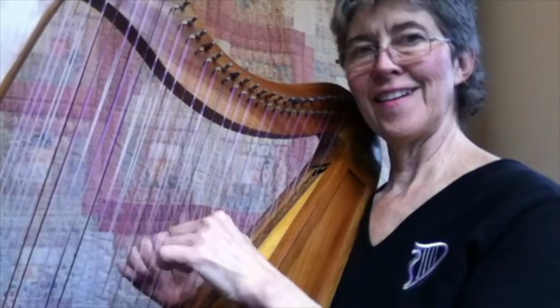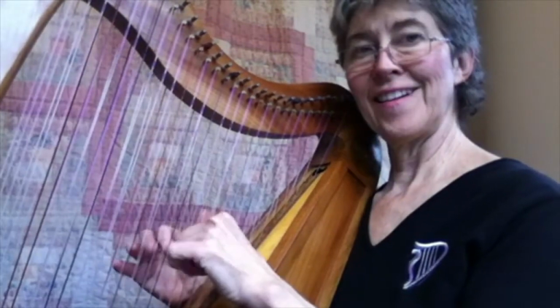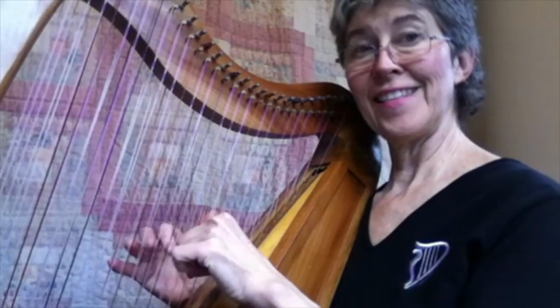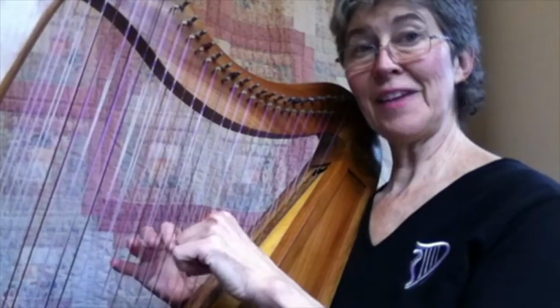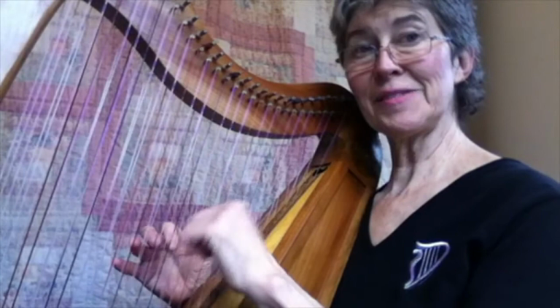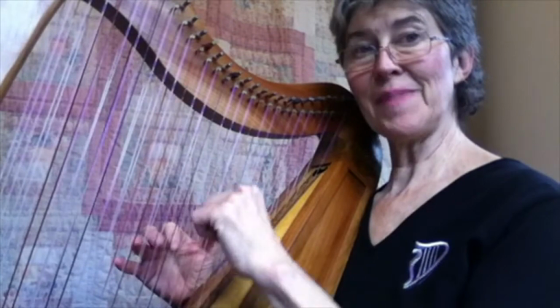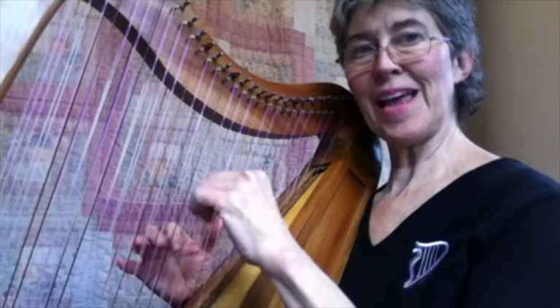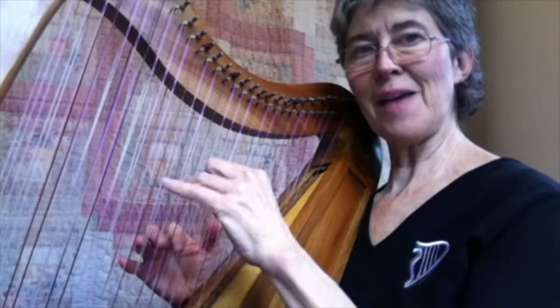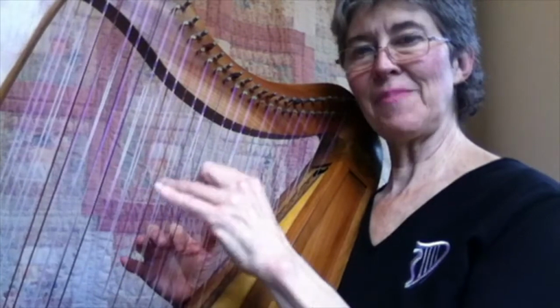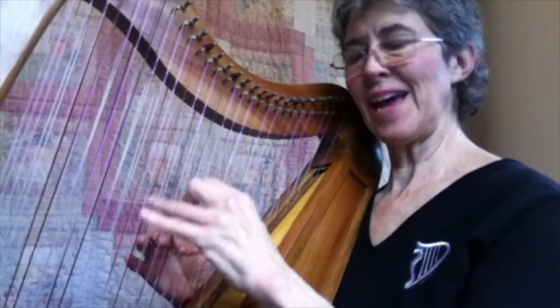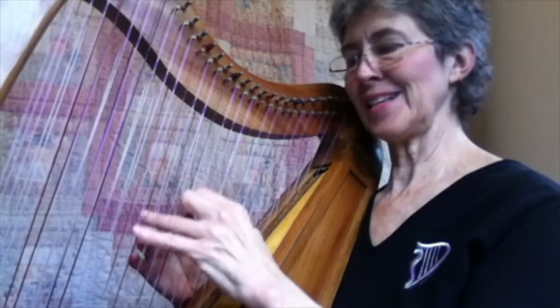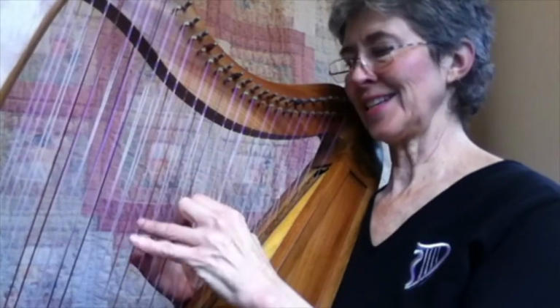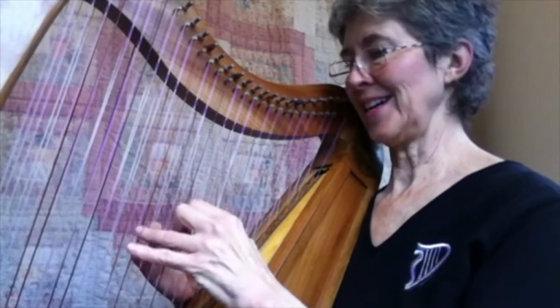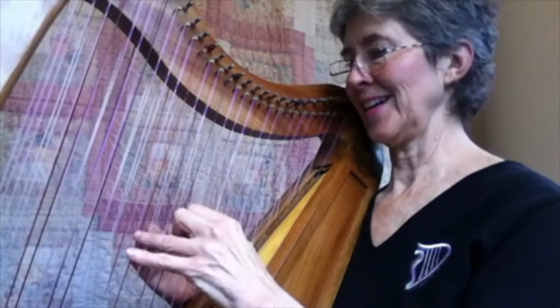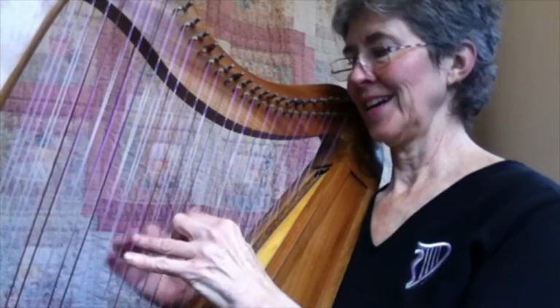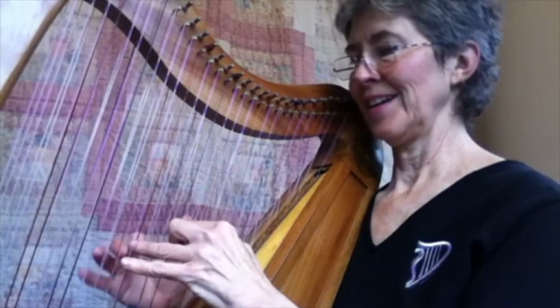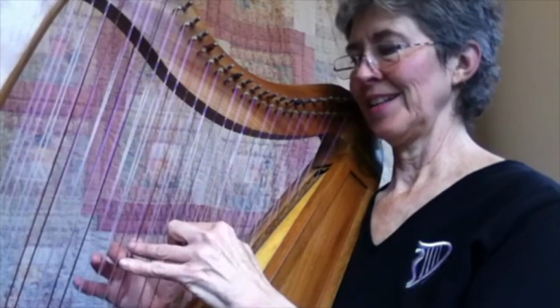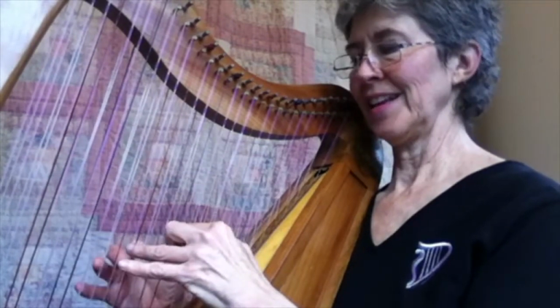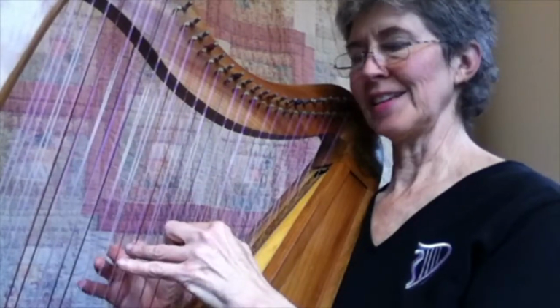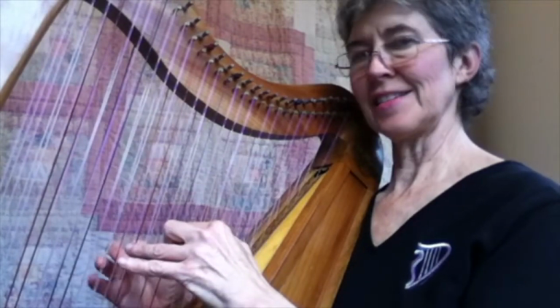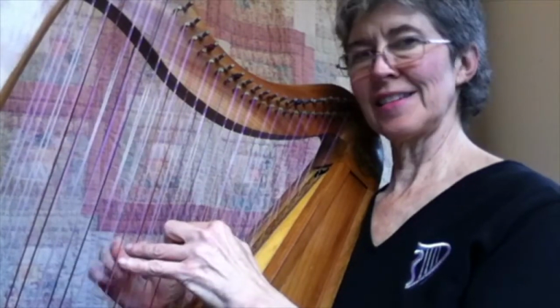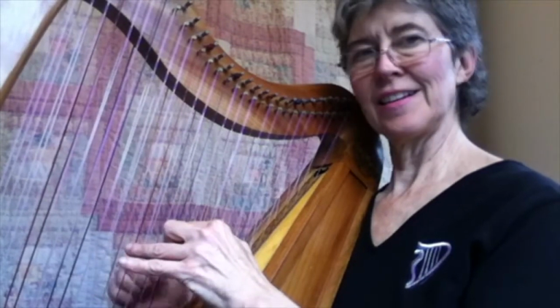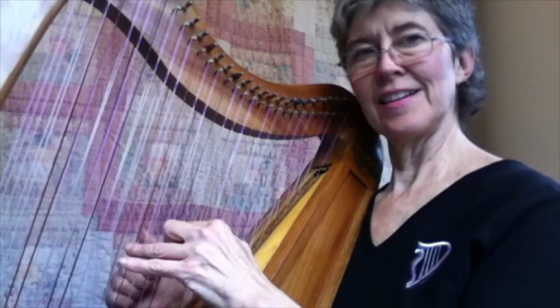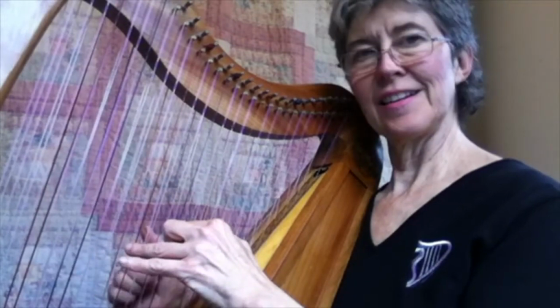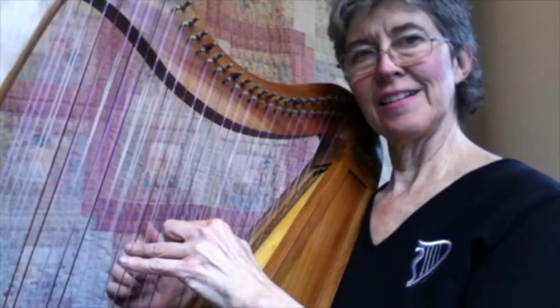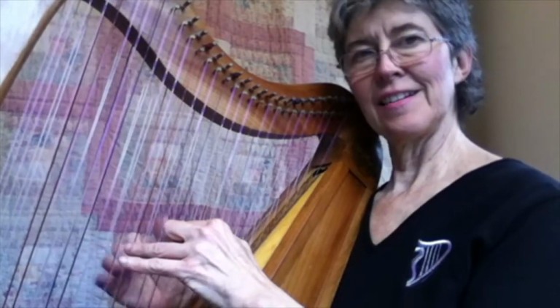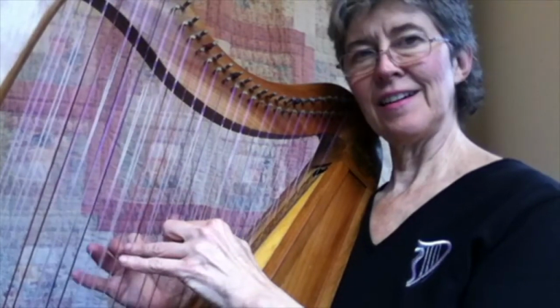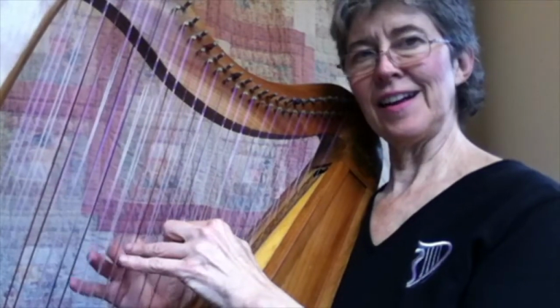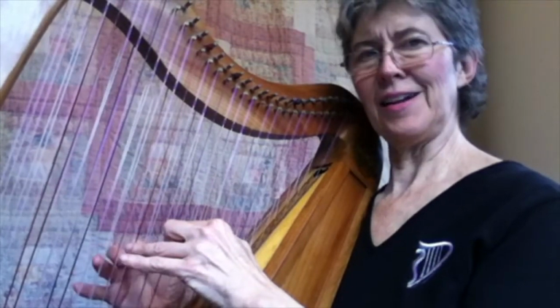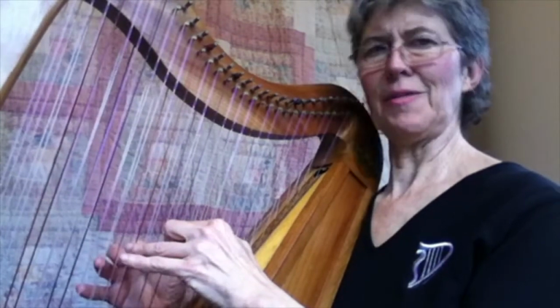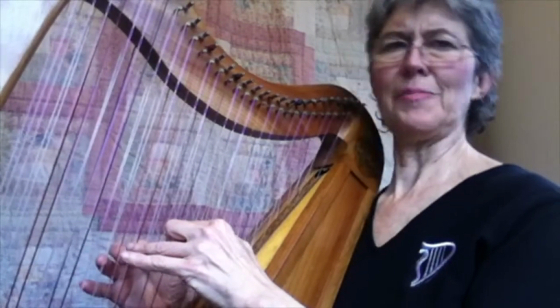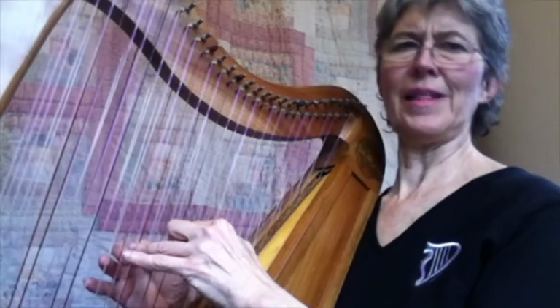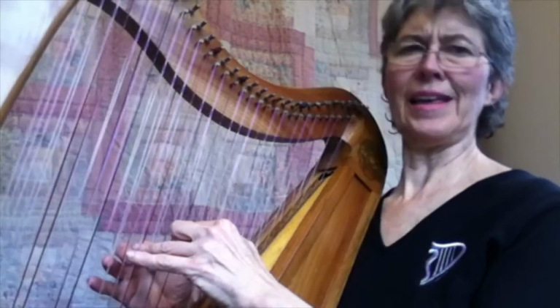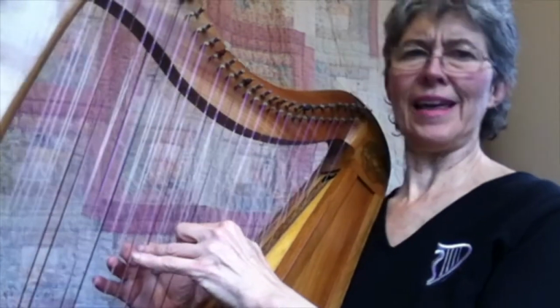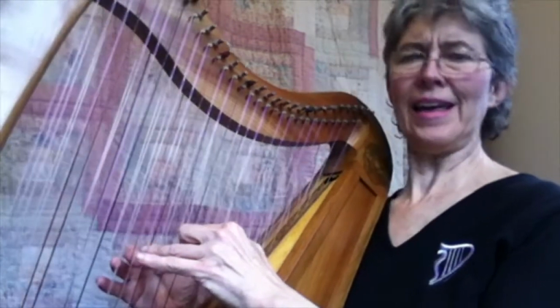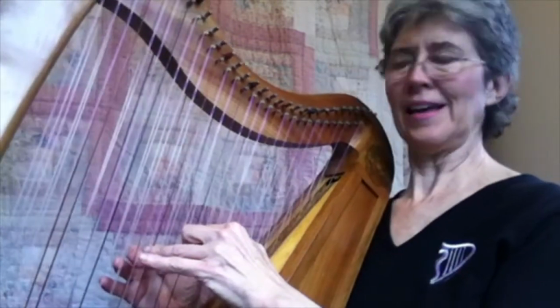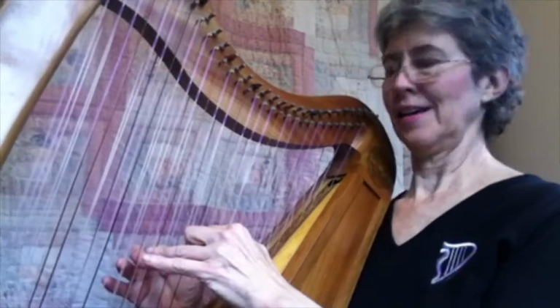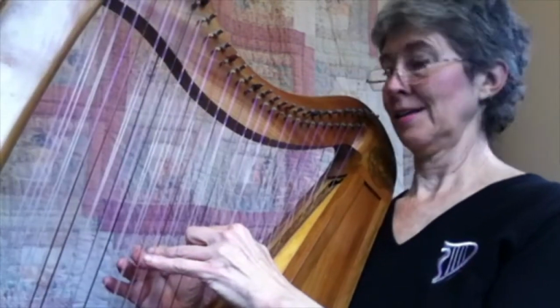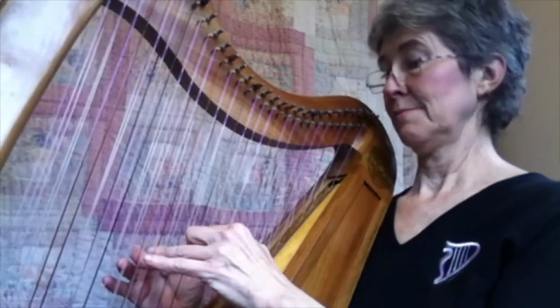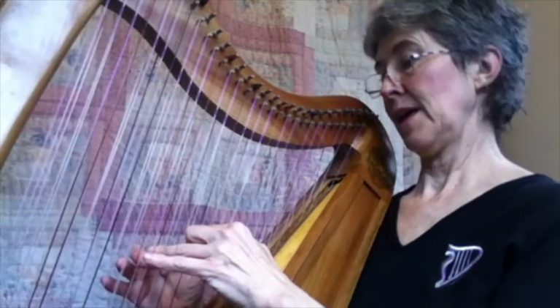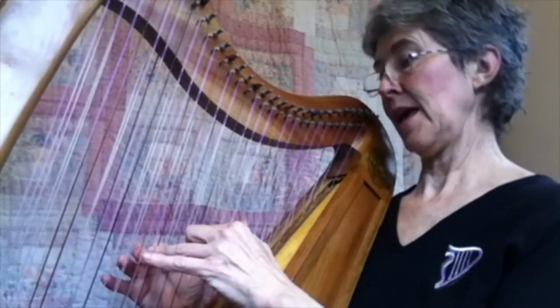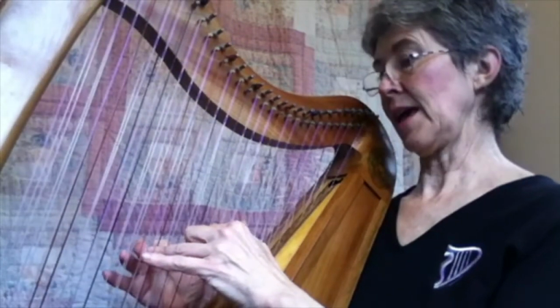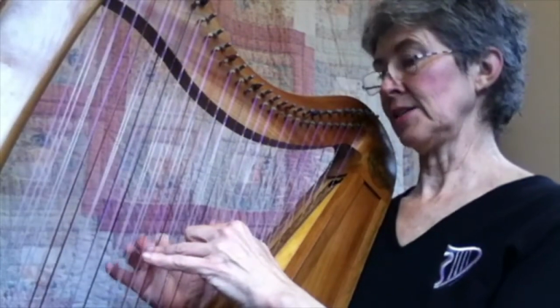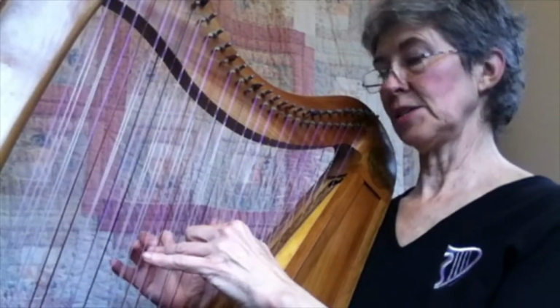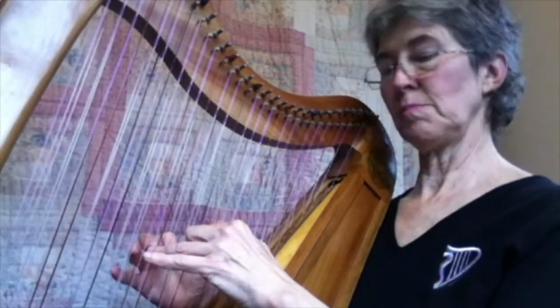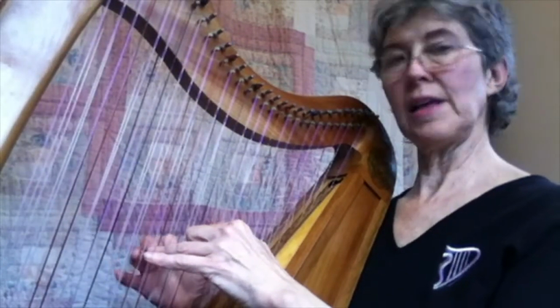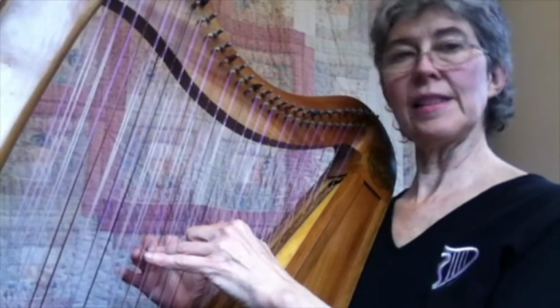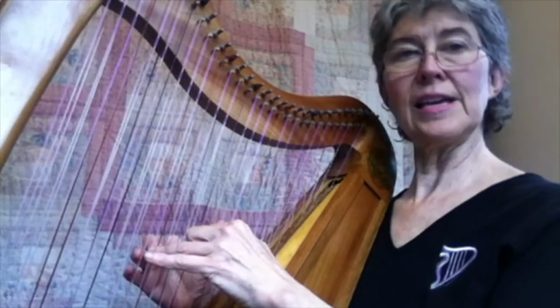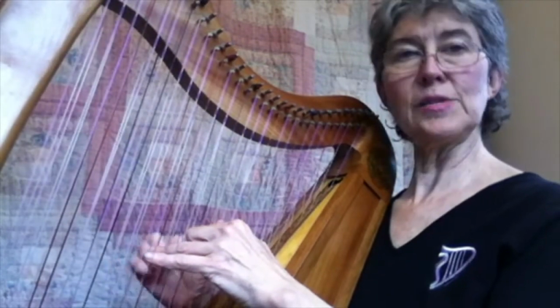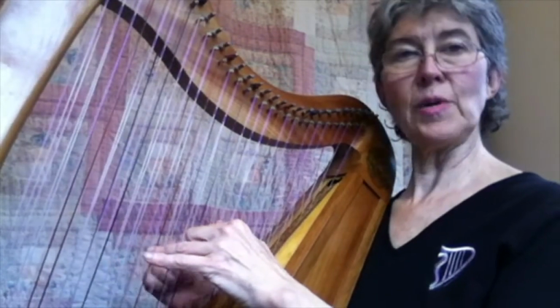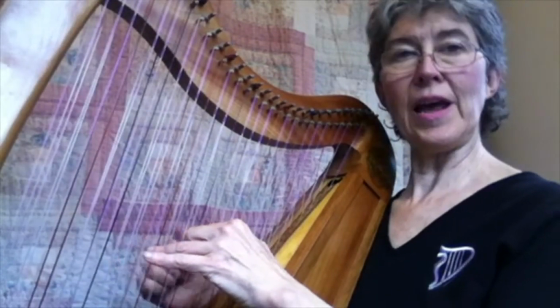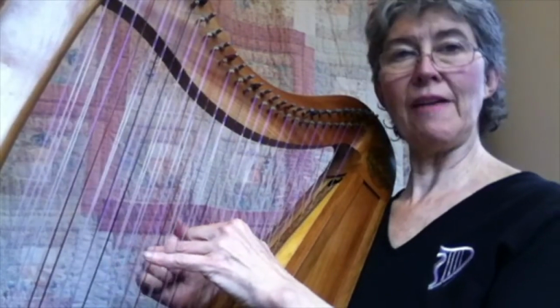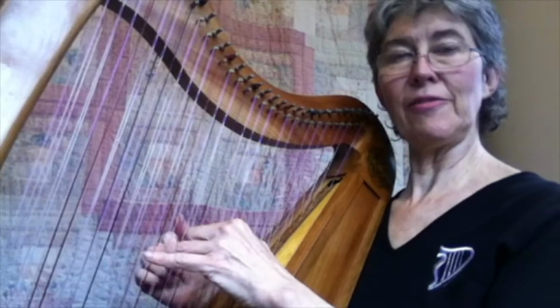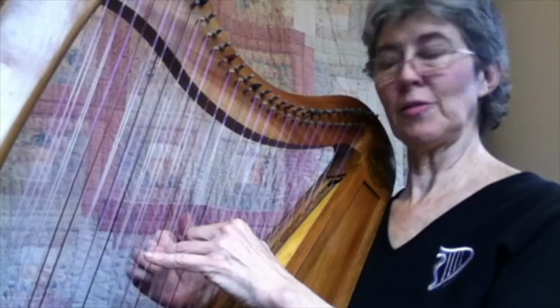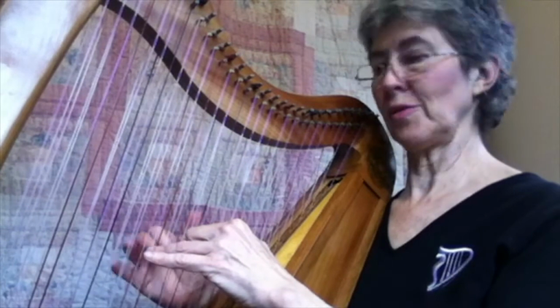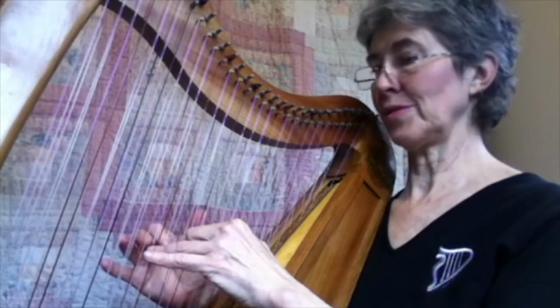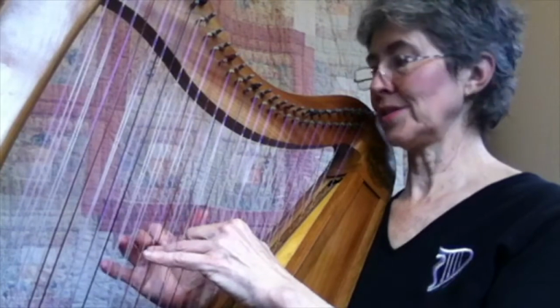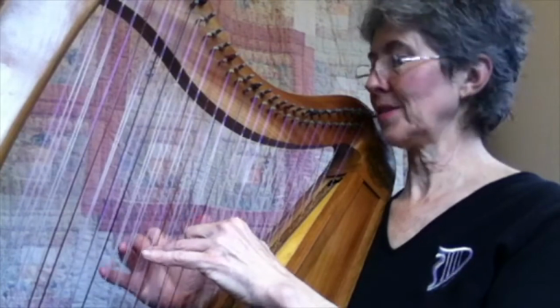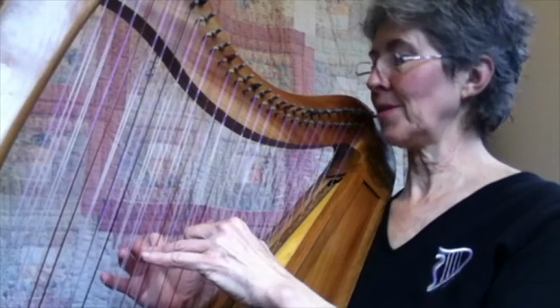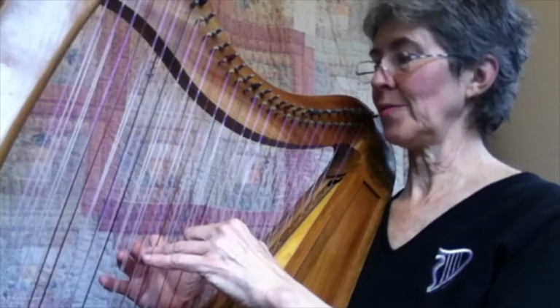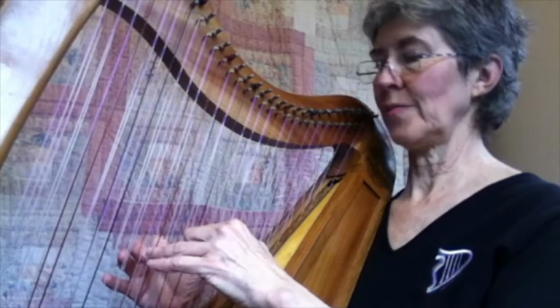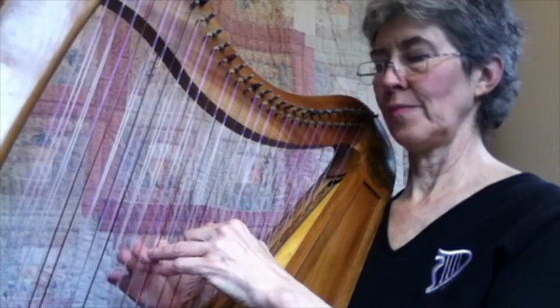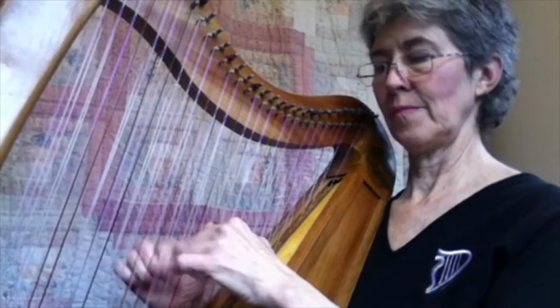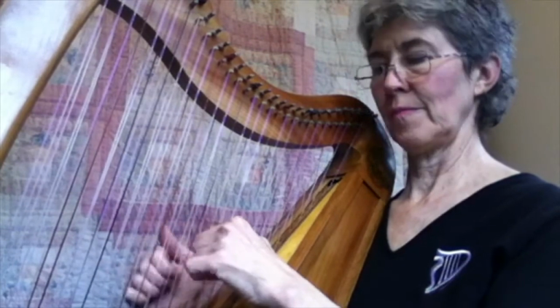That was my happy accident — I didn't want to play that. But hey, I'll just play something else afterwards and it resolves.